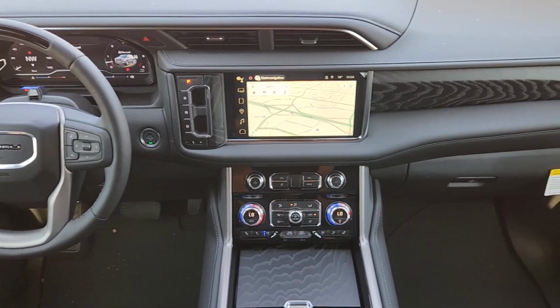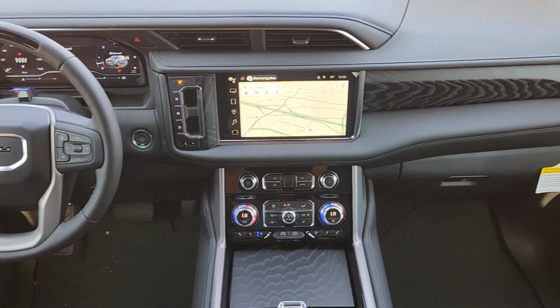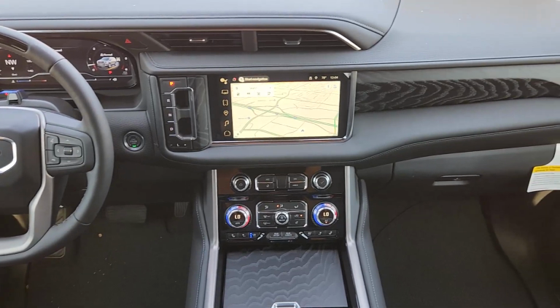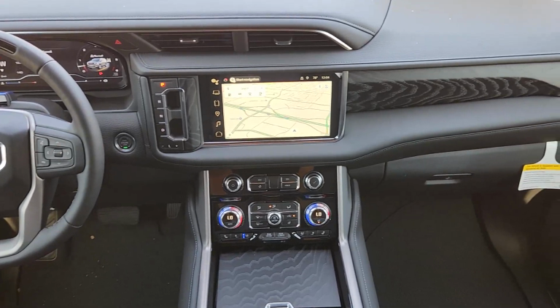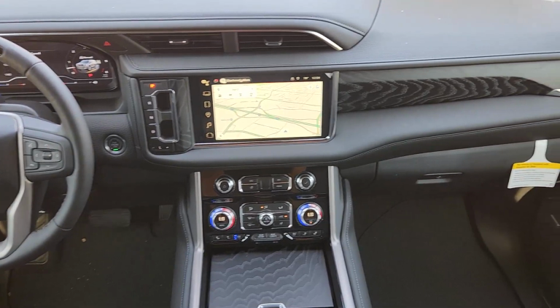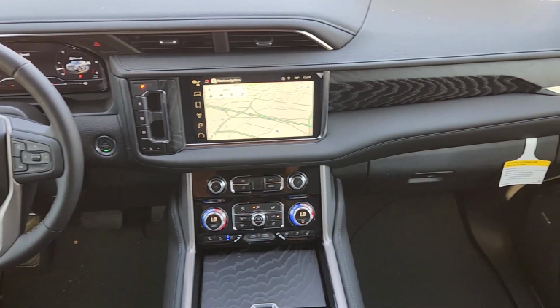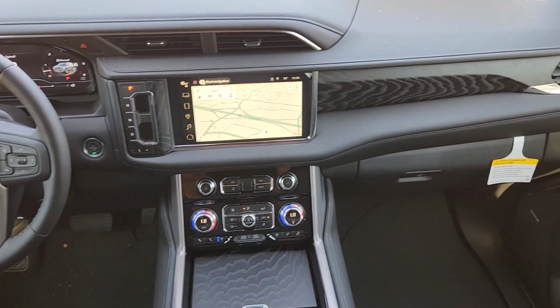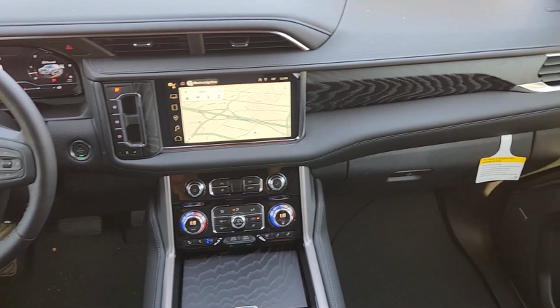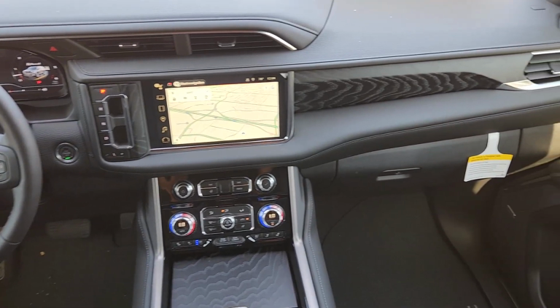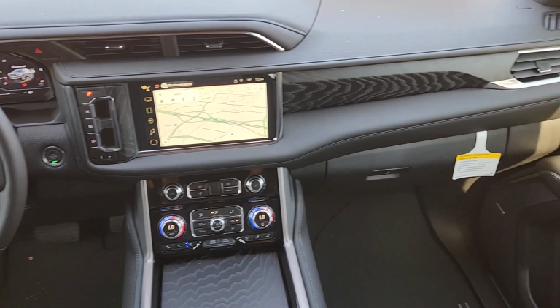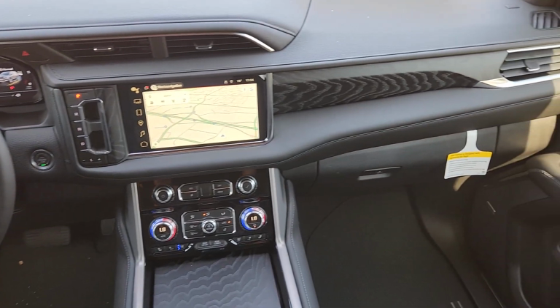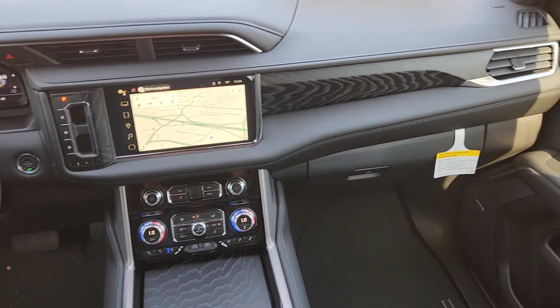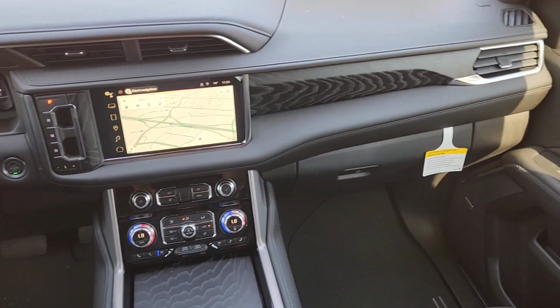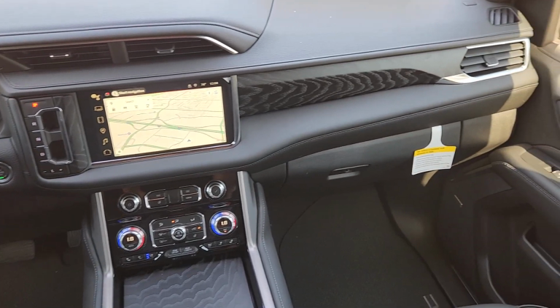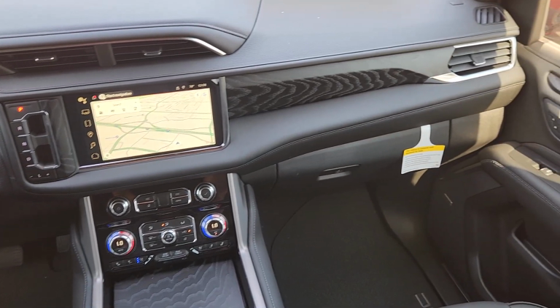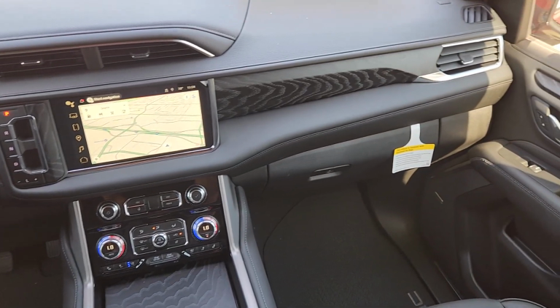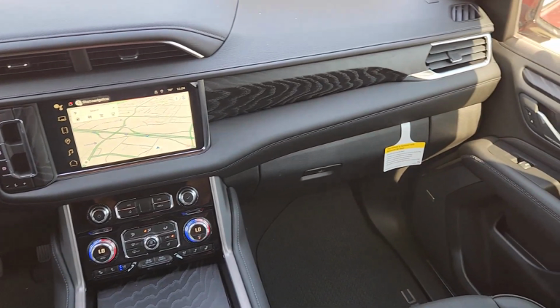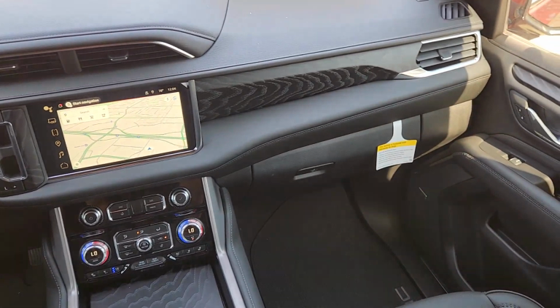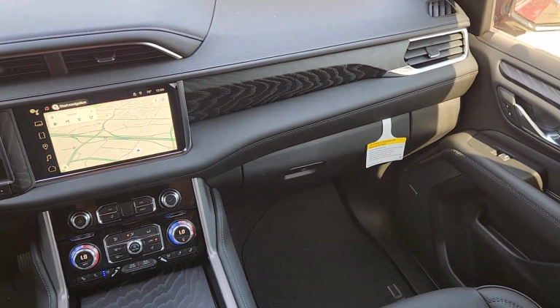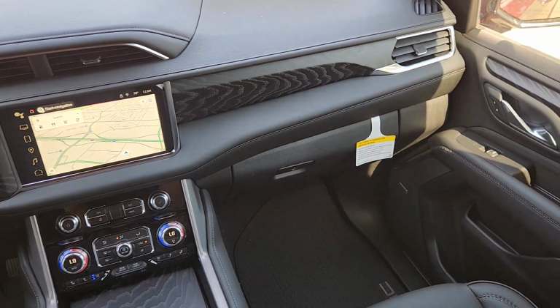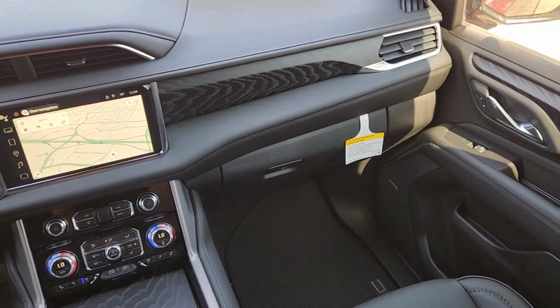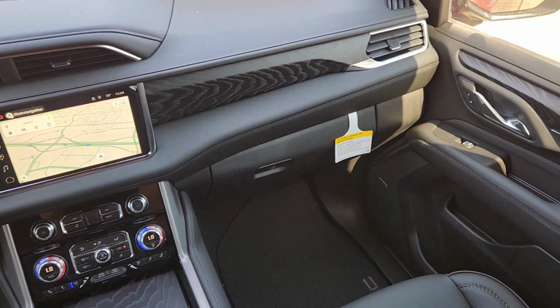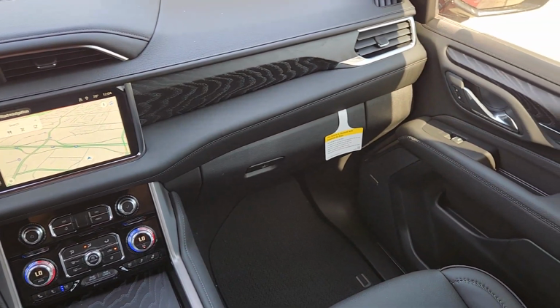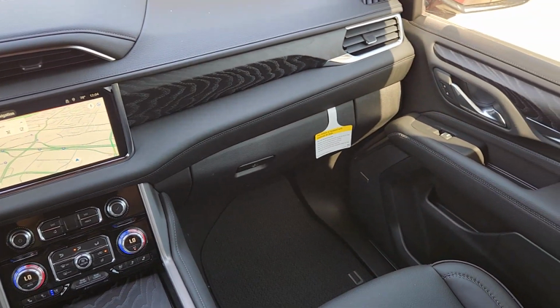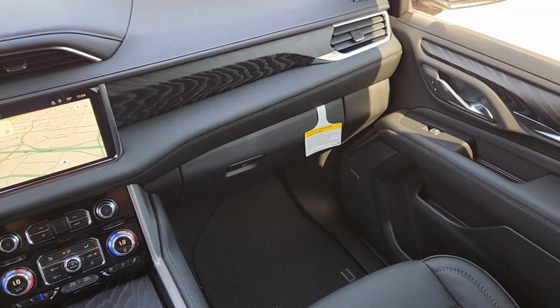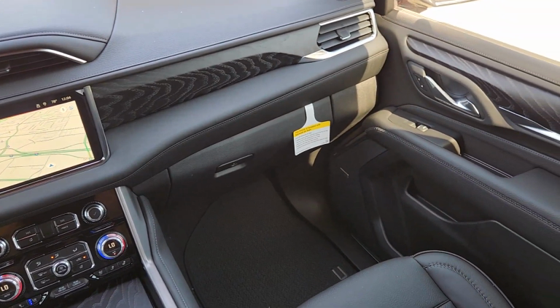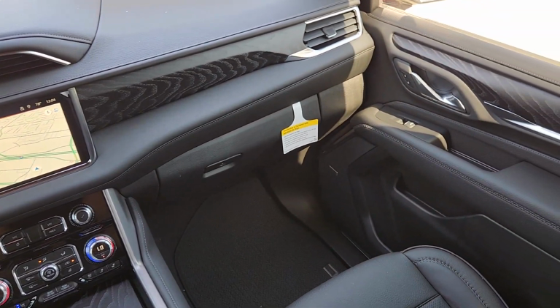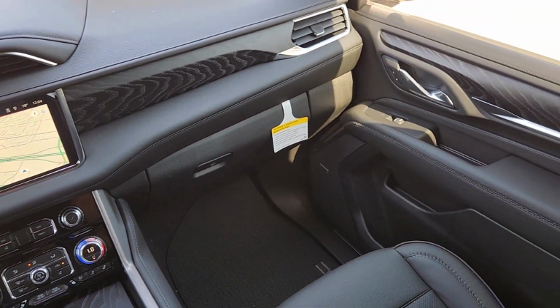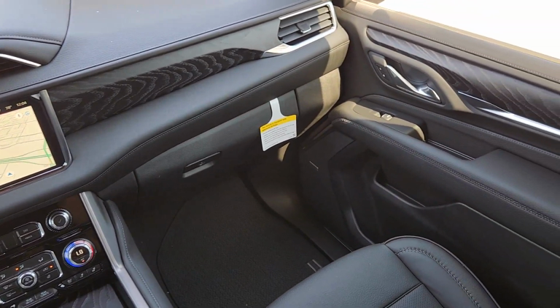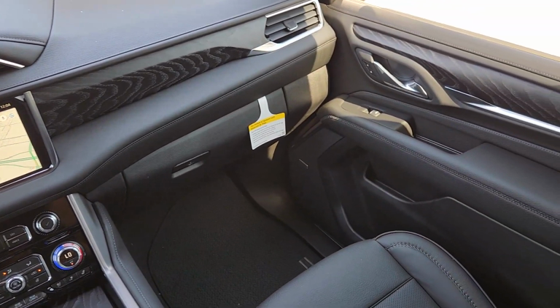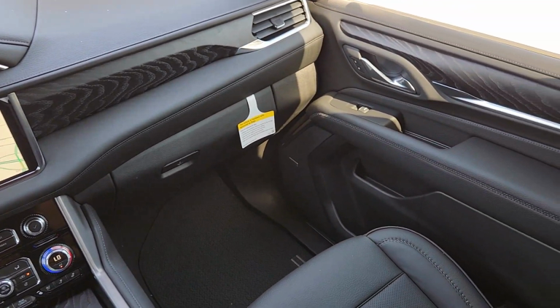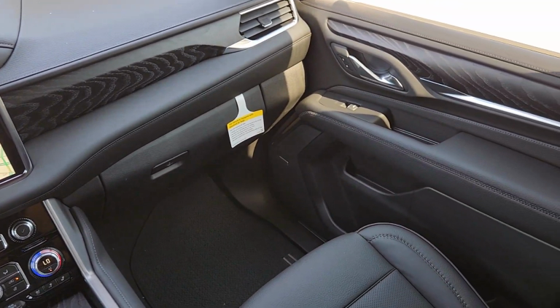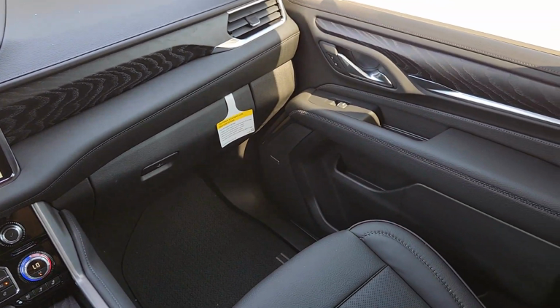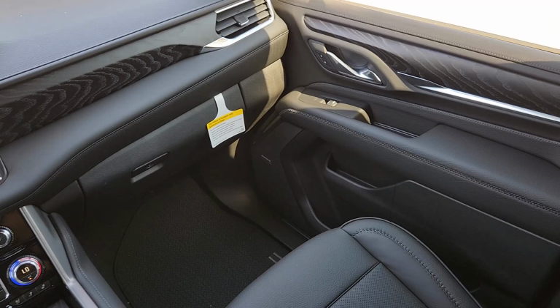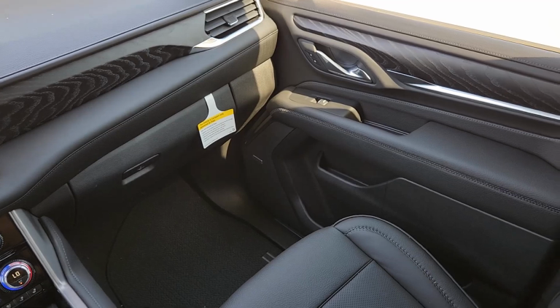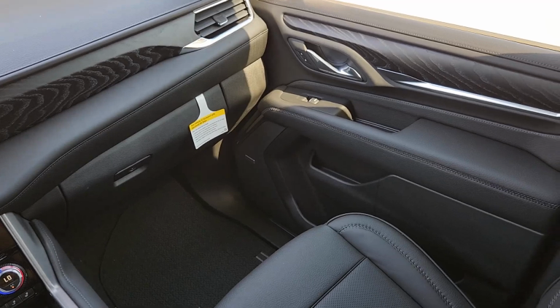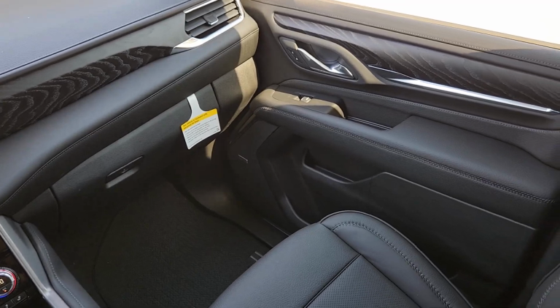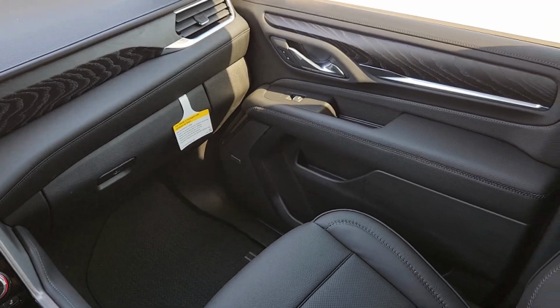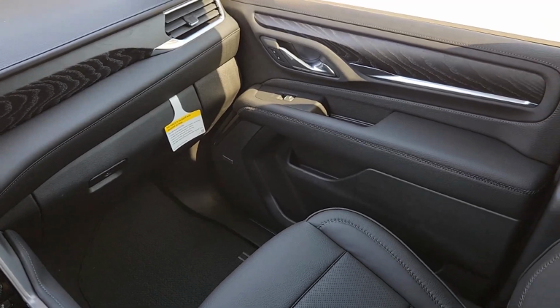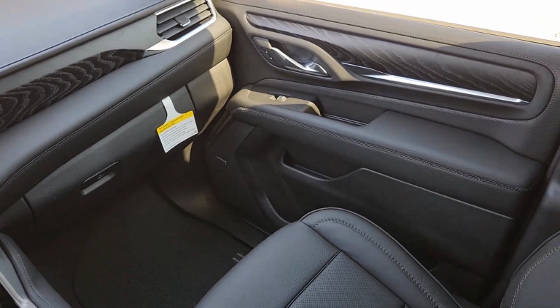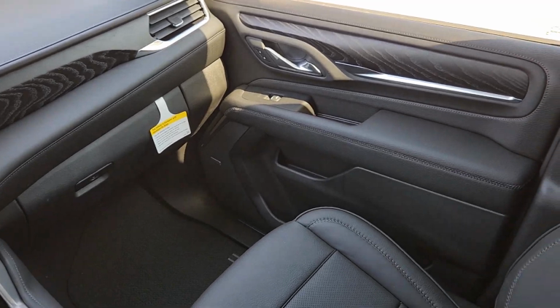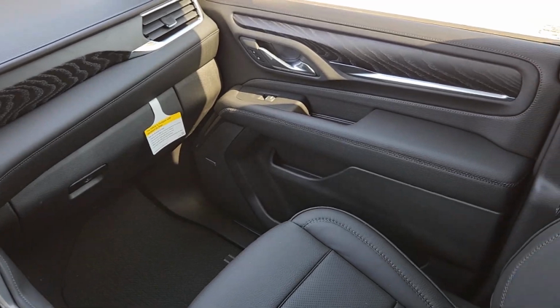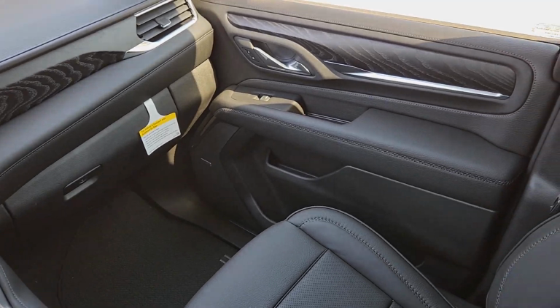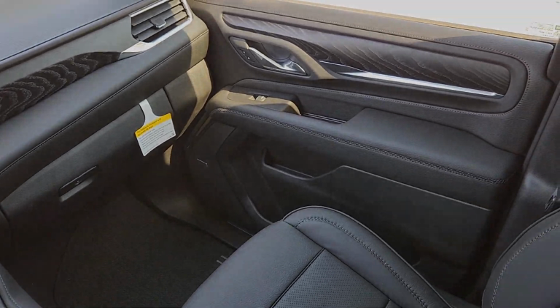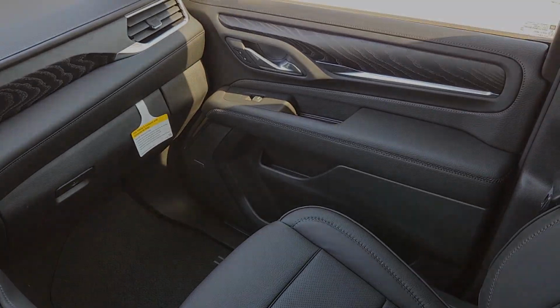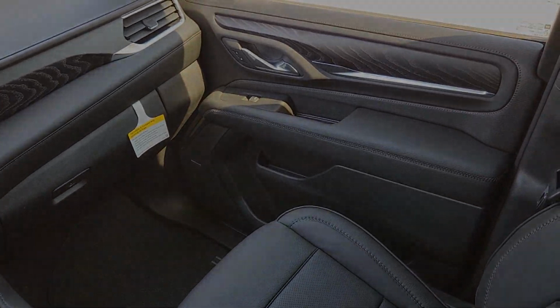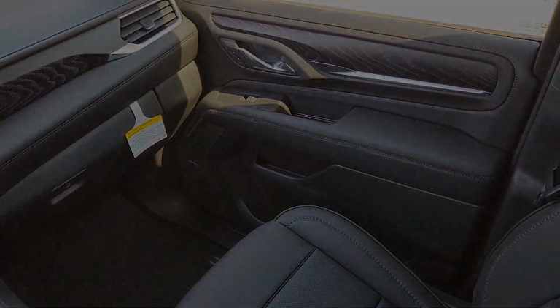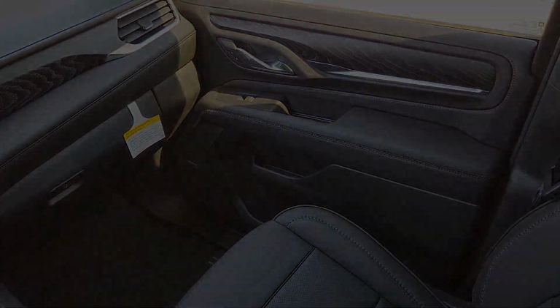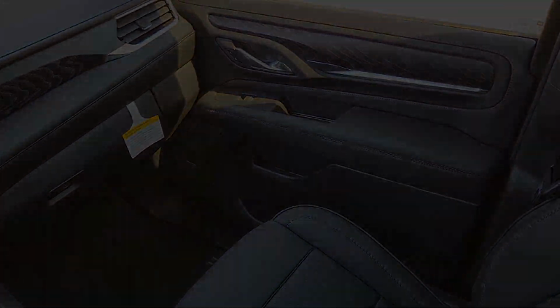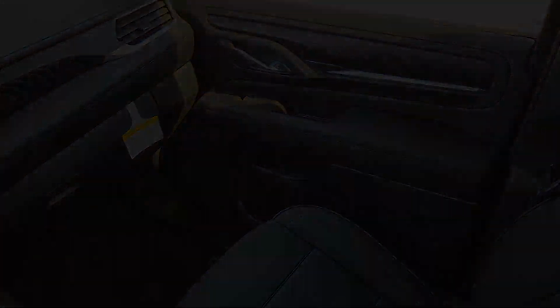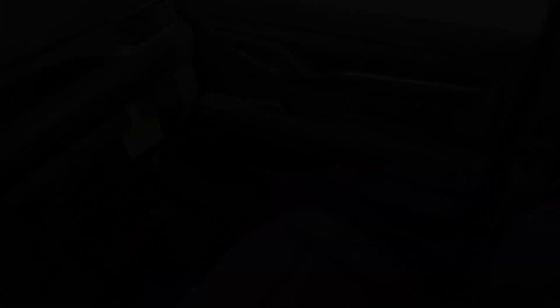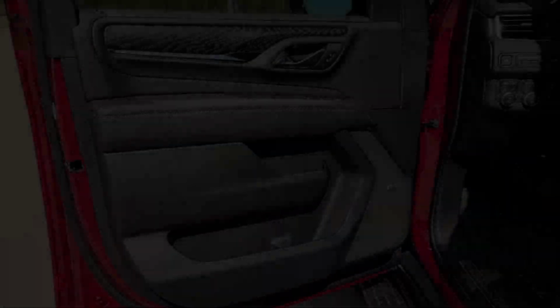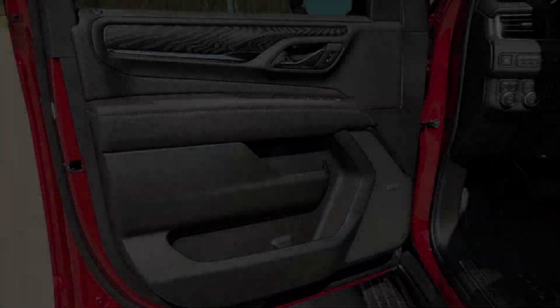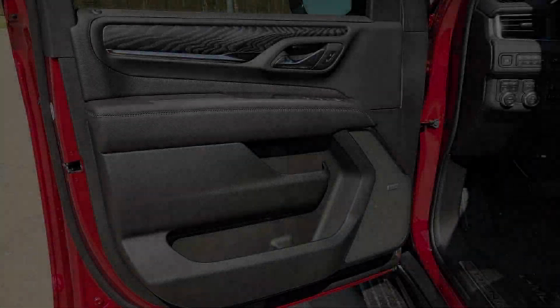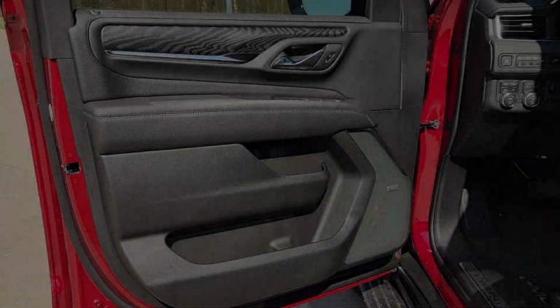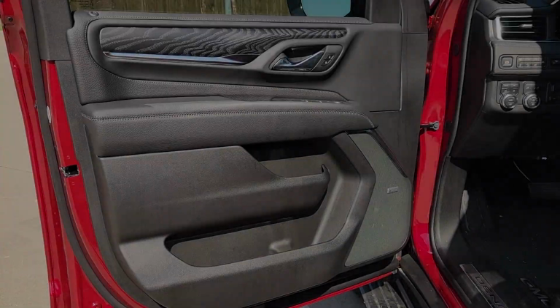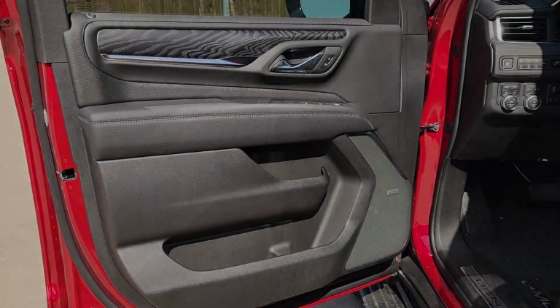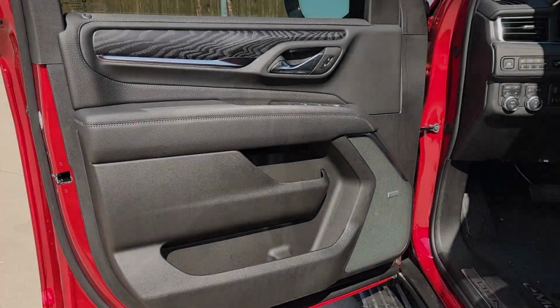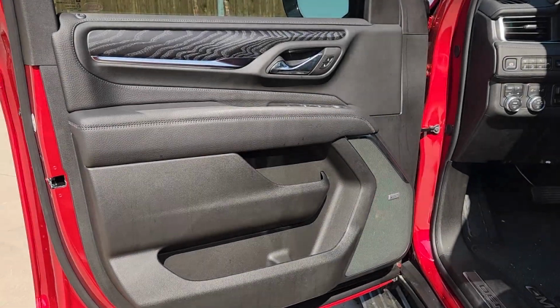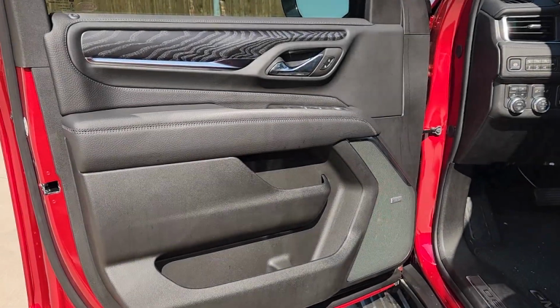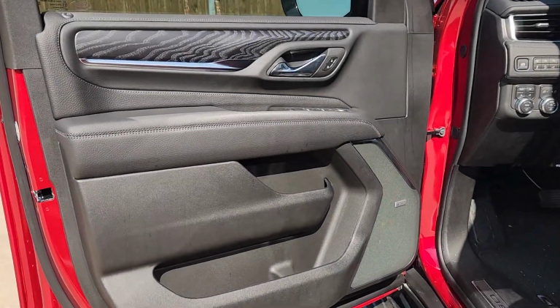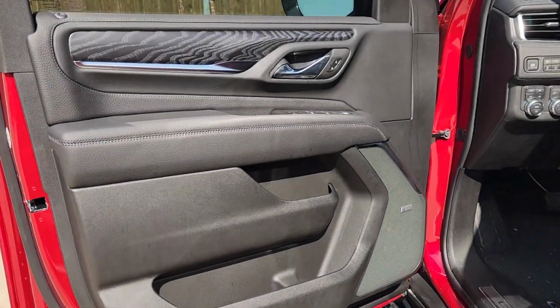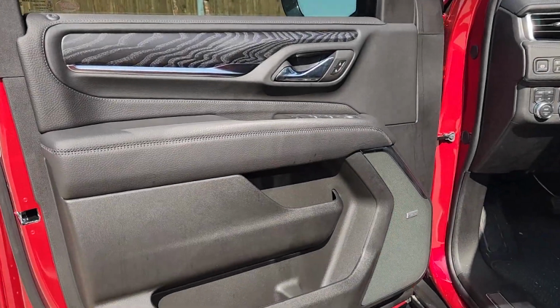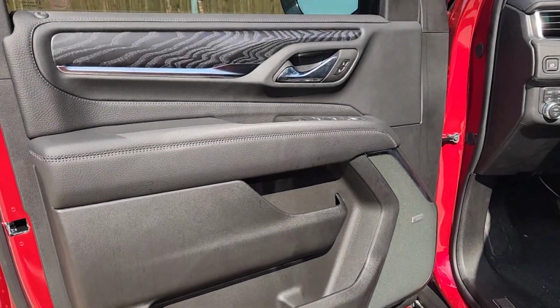Wireless charging station. Panoramic roof. Keyless entry. Heated driver seat. Hands-free lift gate. Power lift gate.